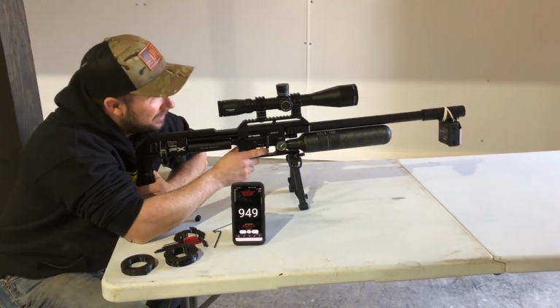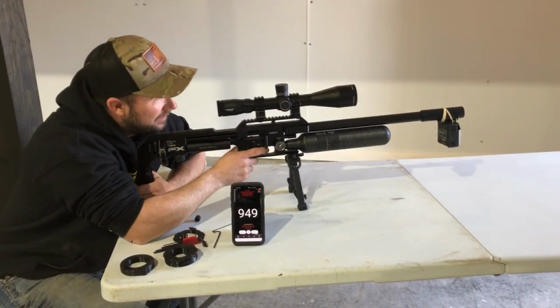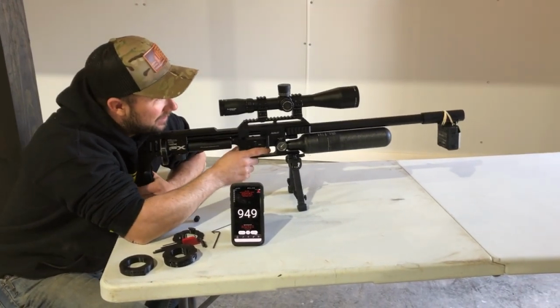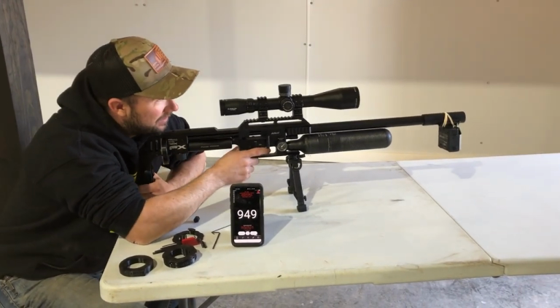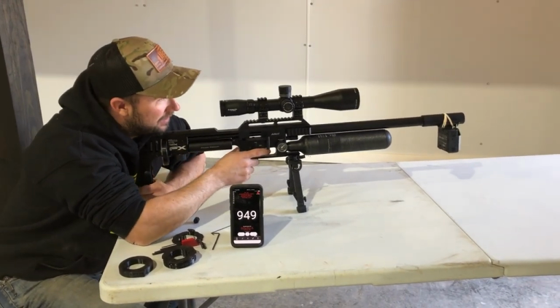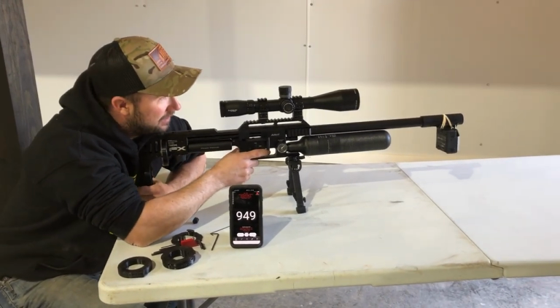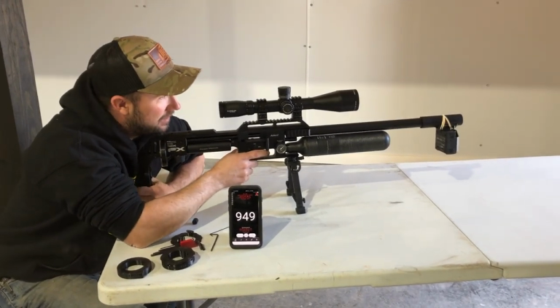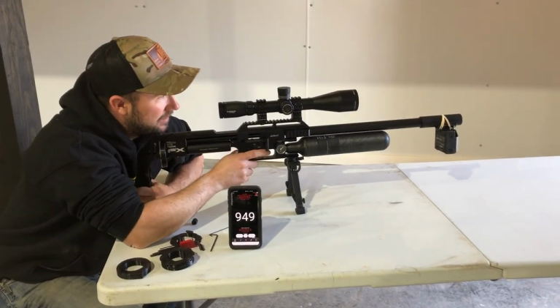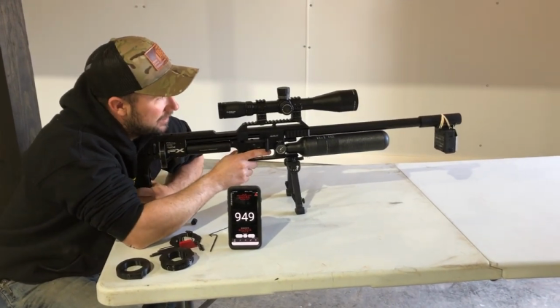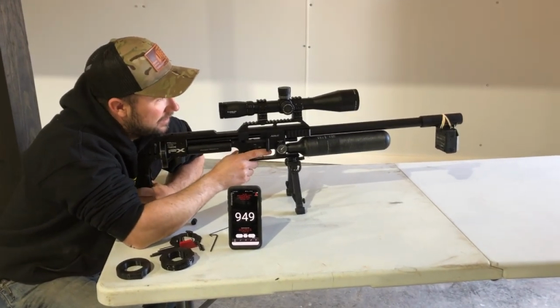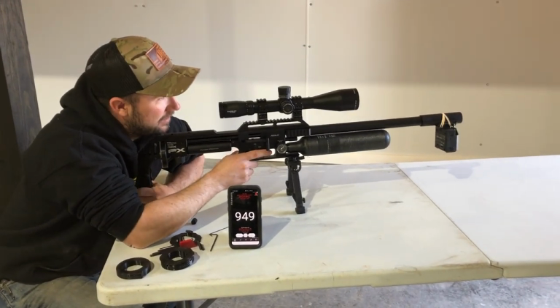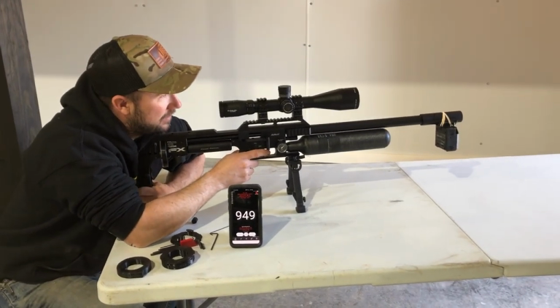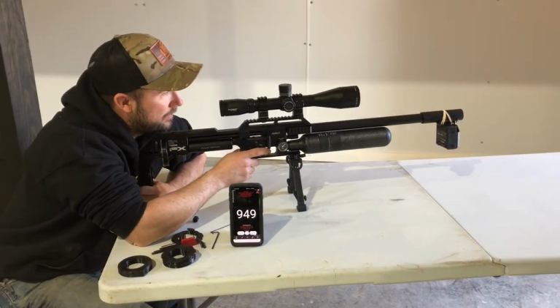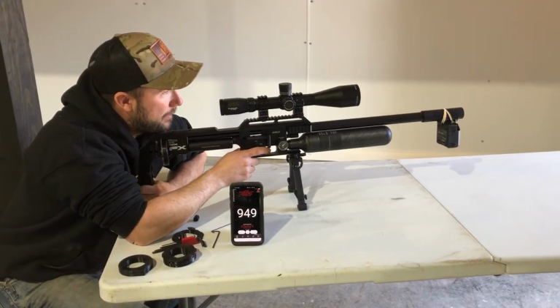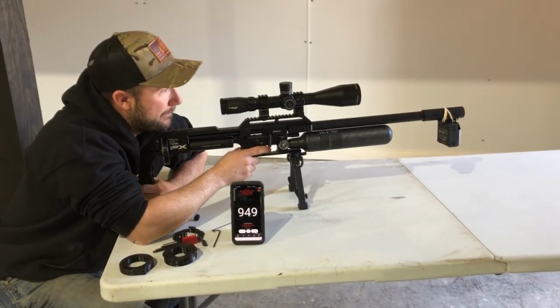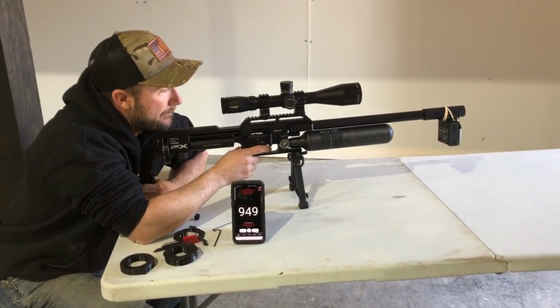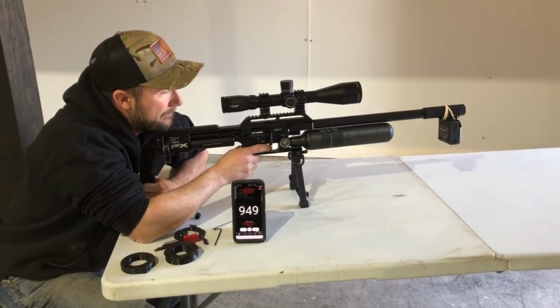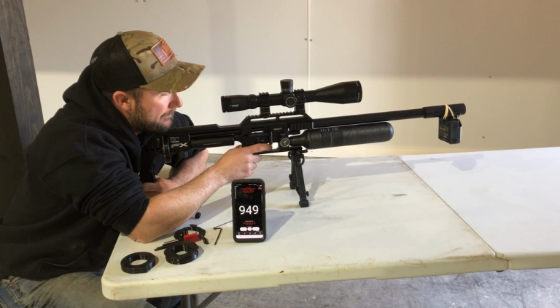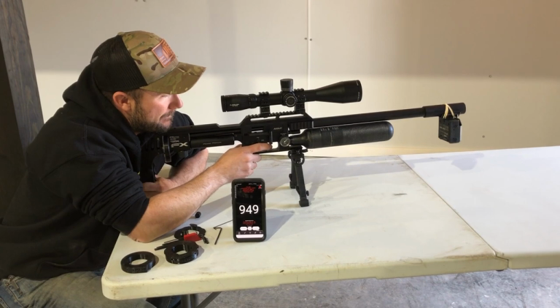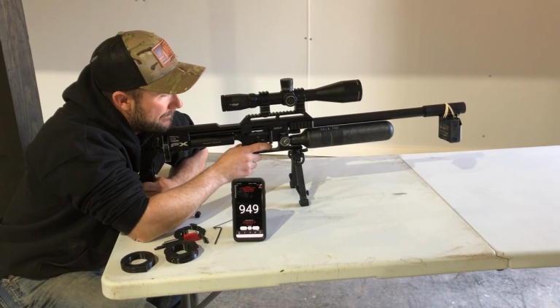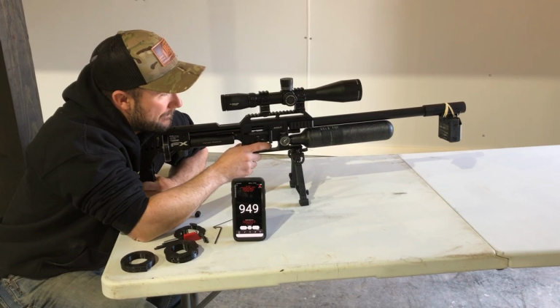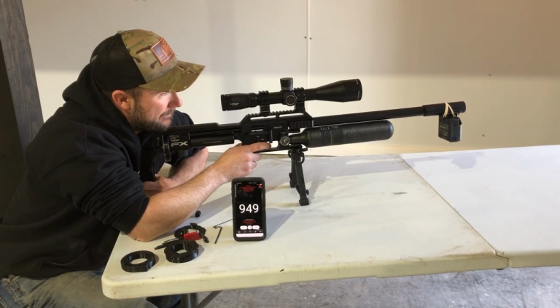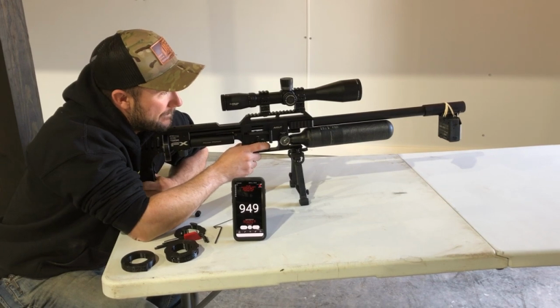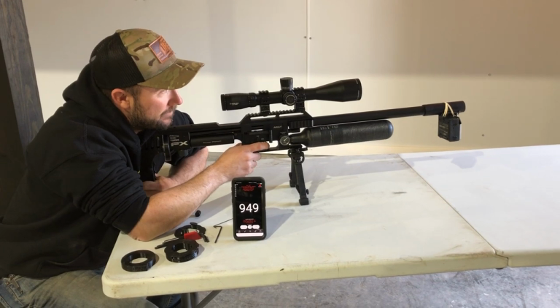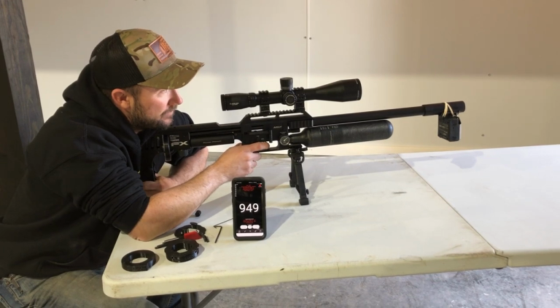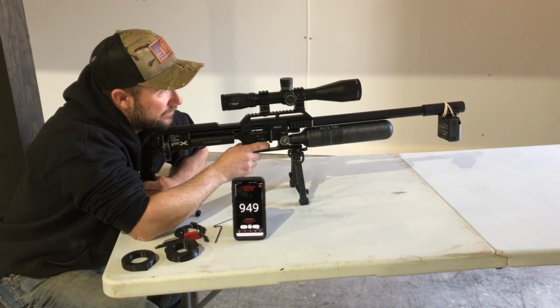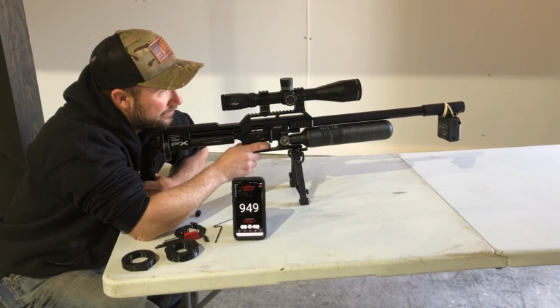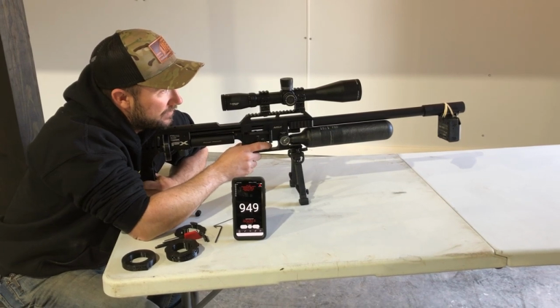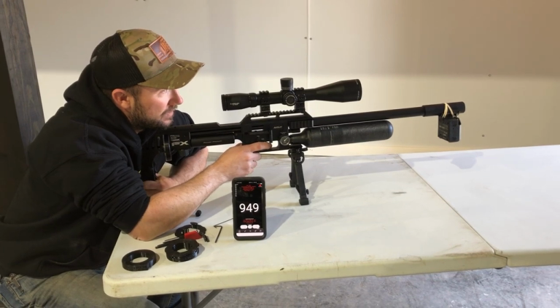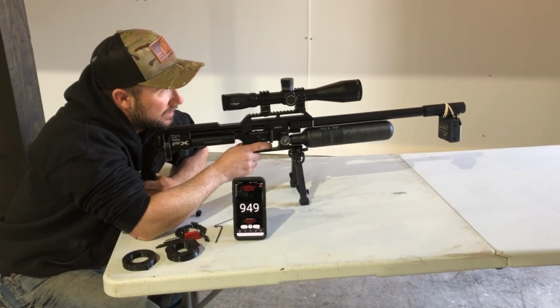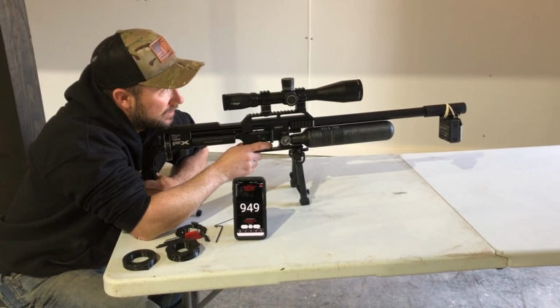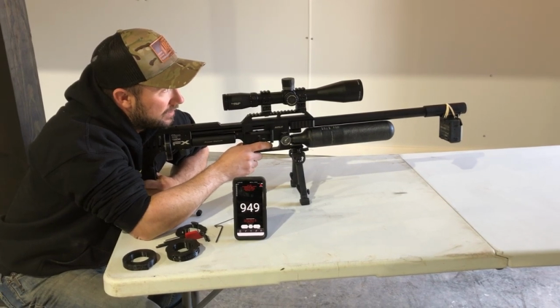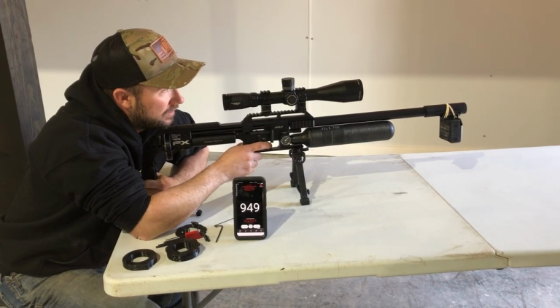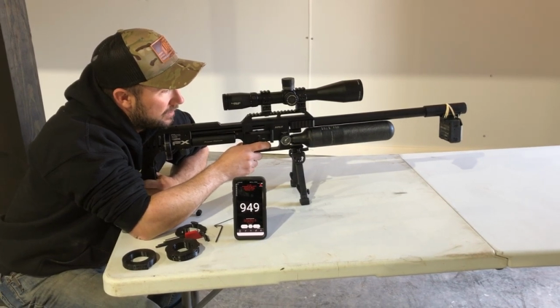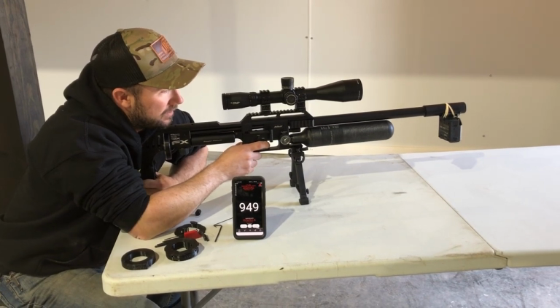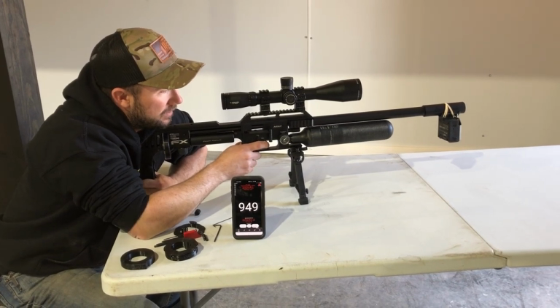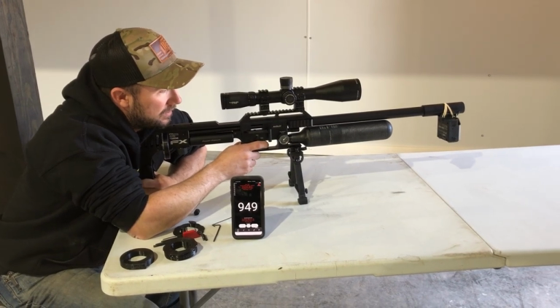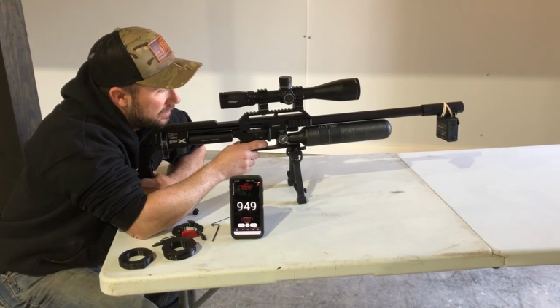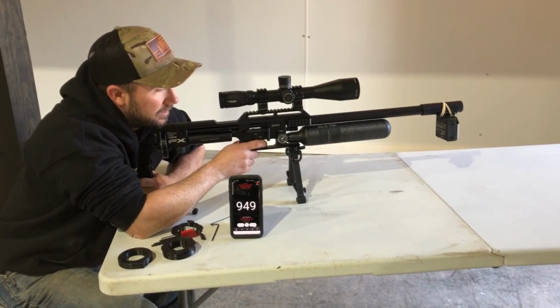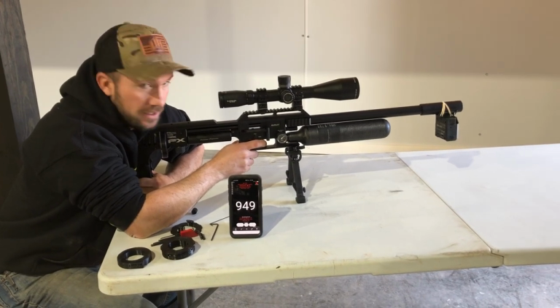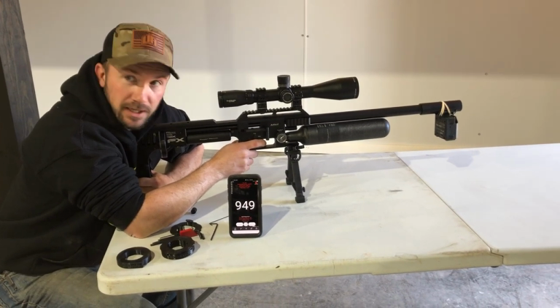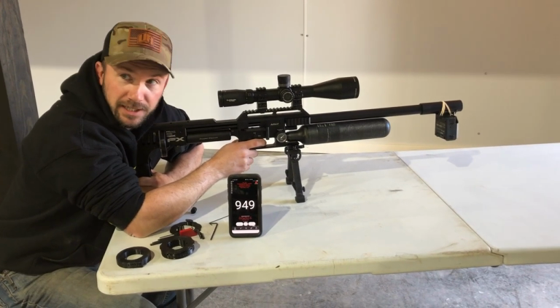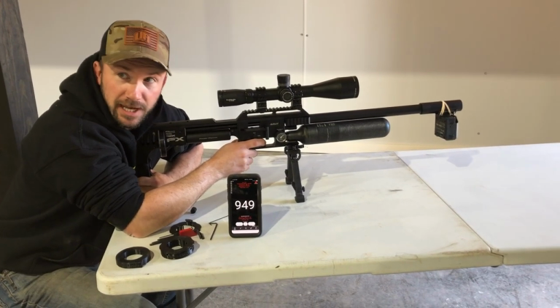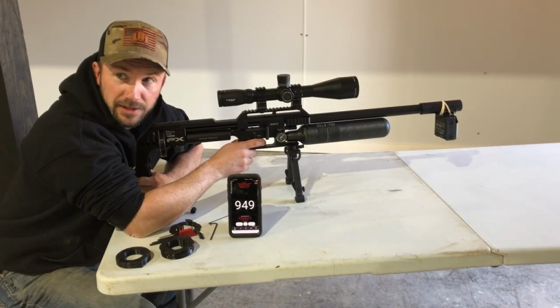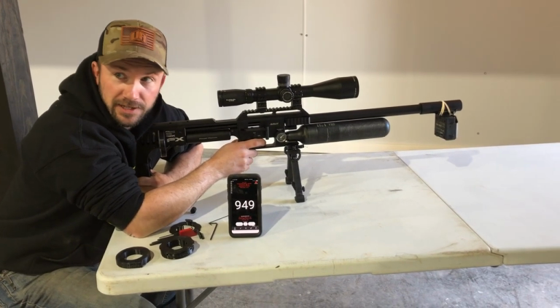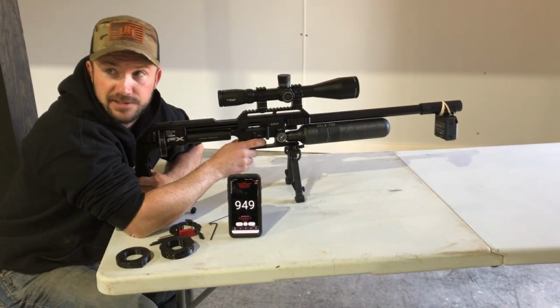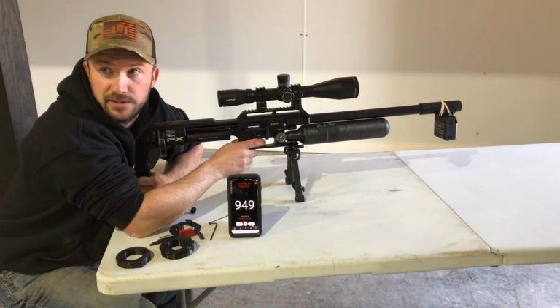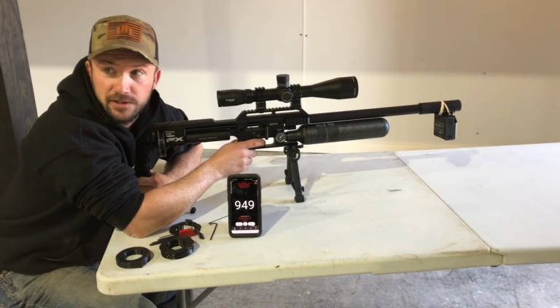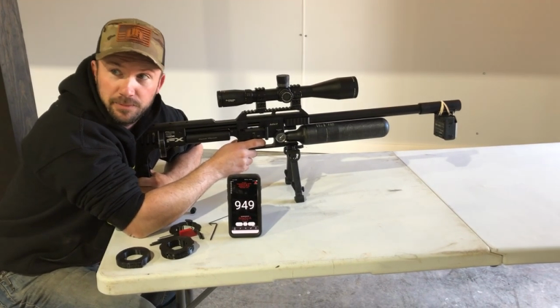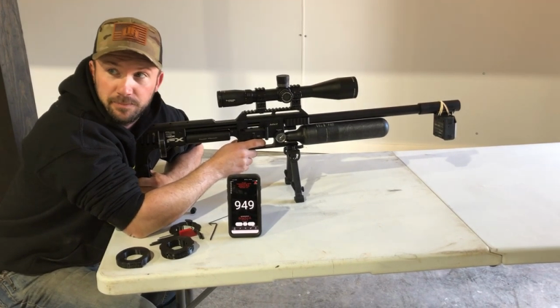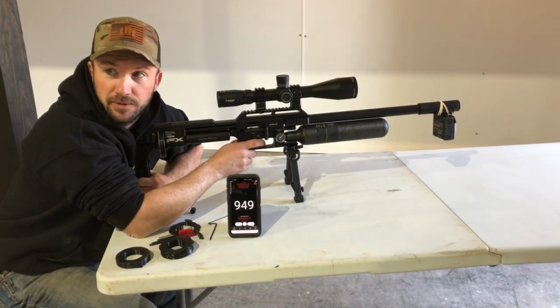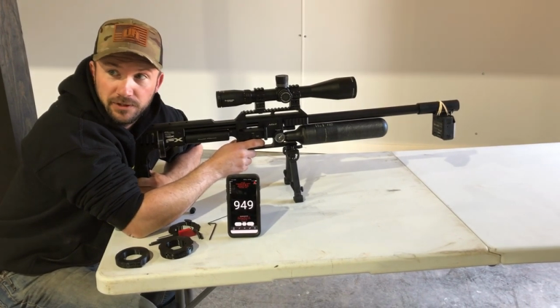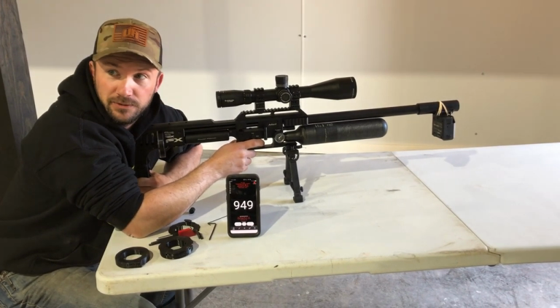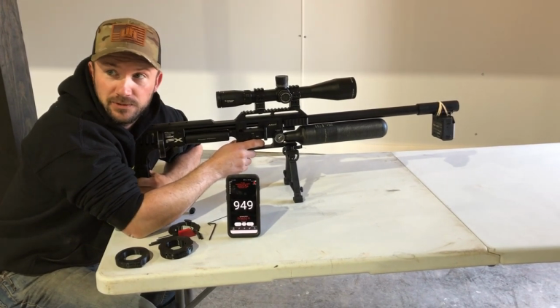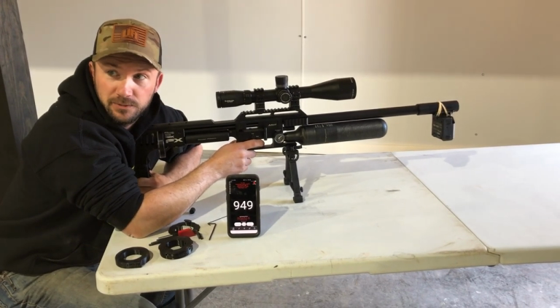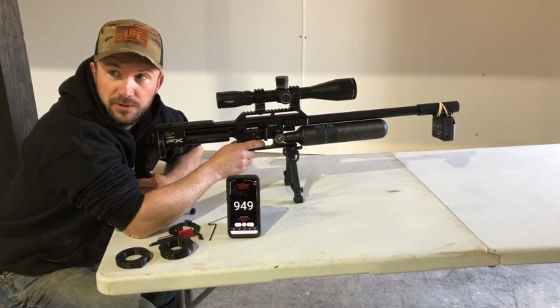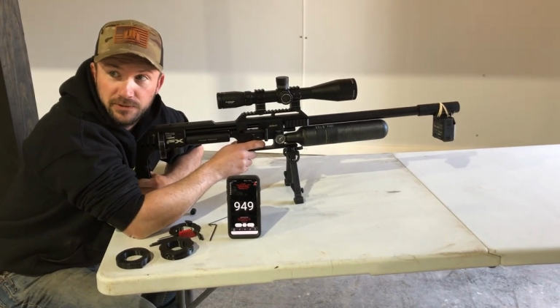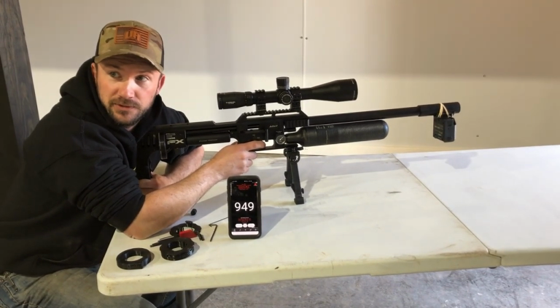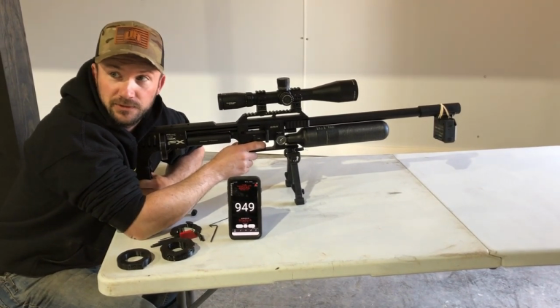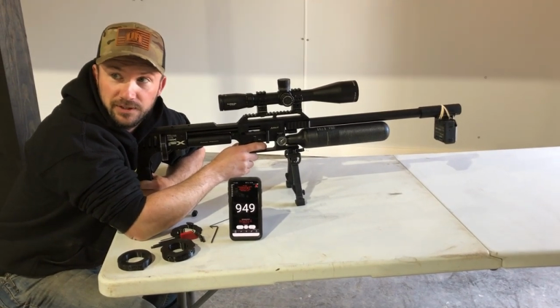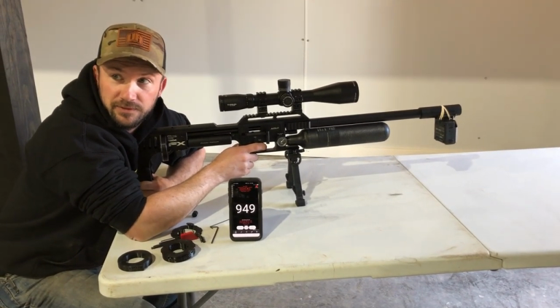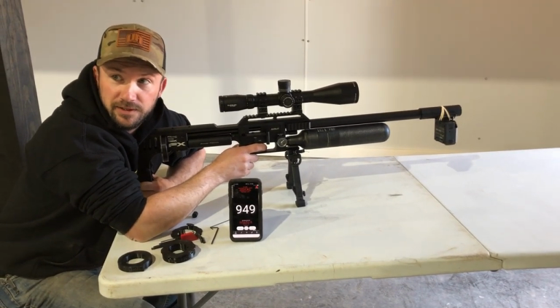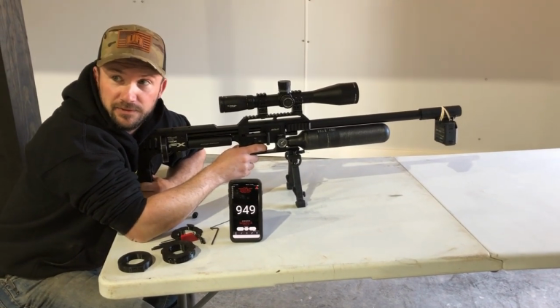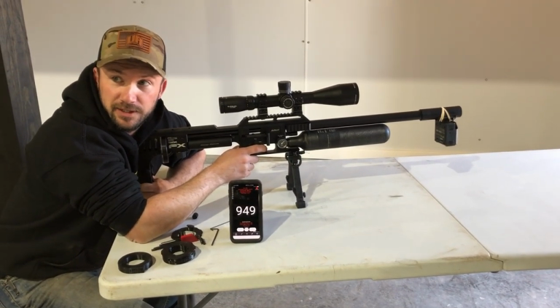The other thing I noticed is every time you make an adjustment on the gun, you take the mag out of it. Yeah, that's so that people on YouTube don't scream at me.